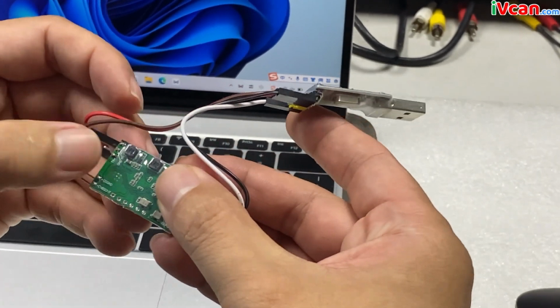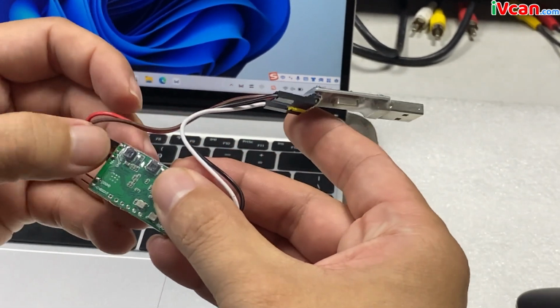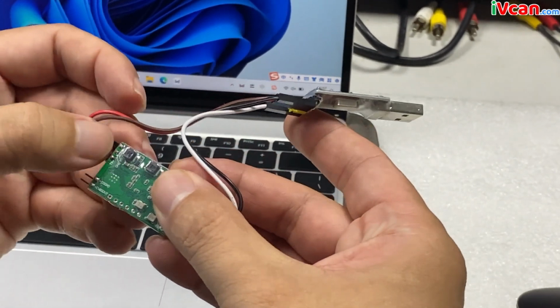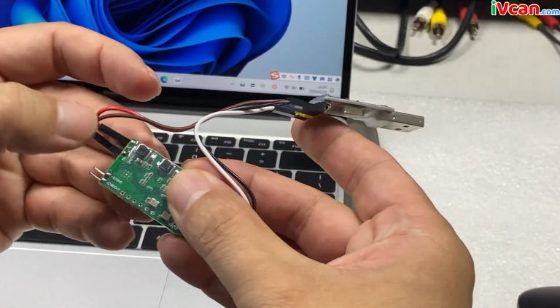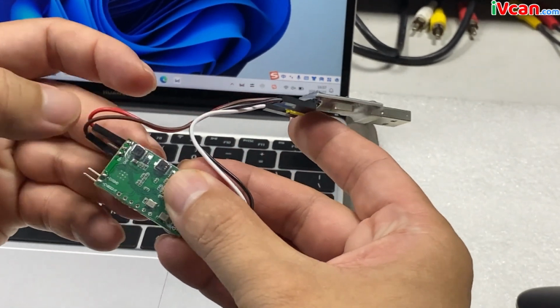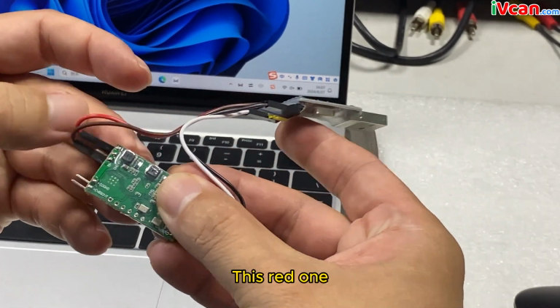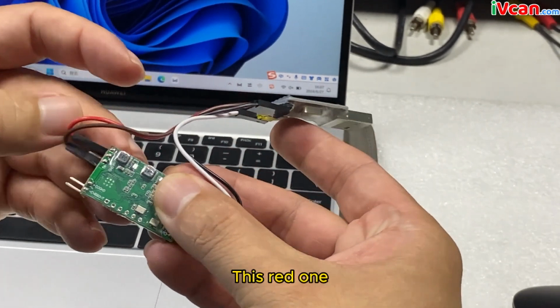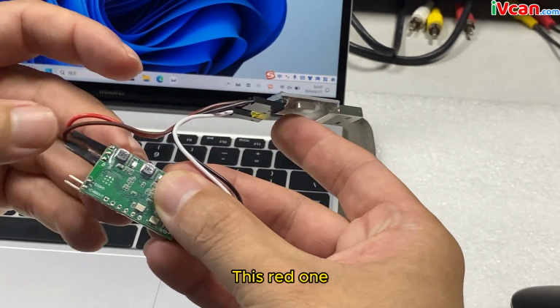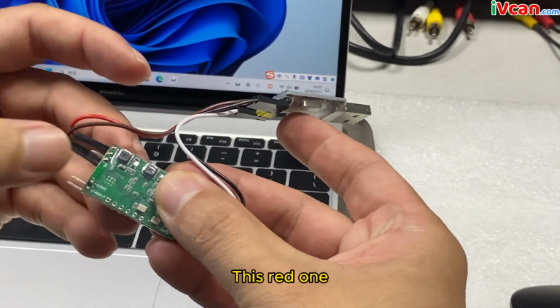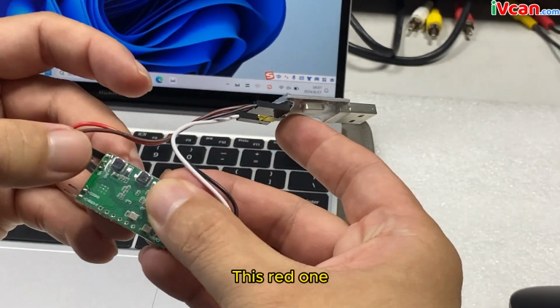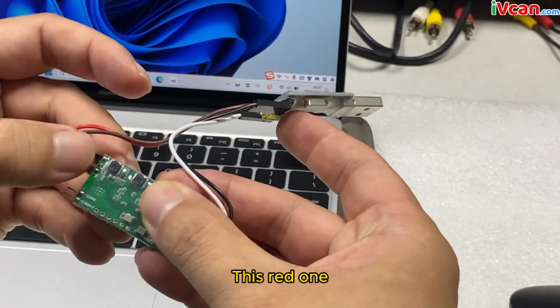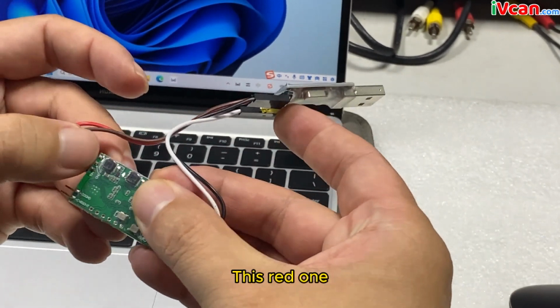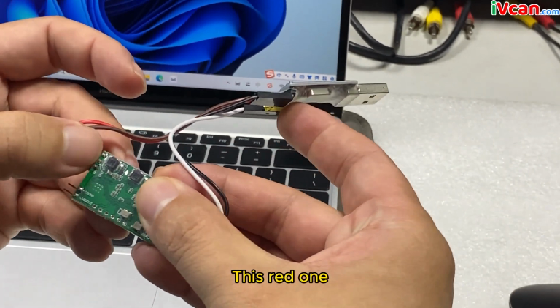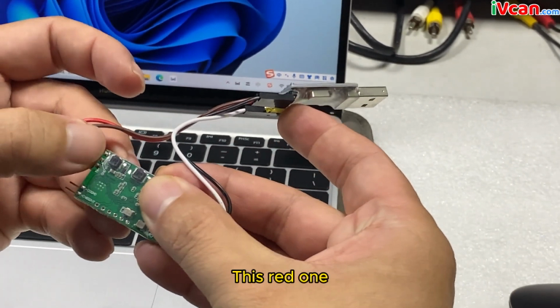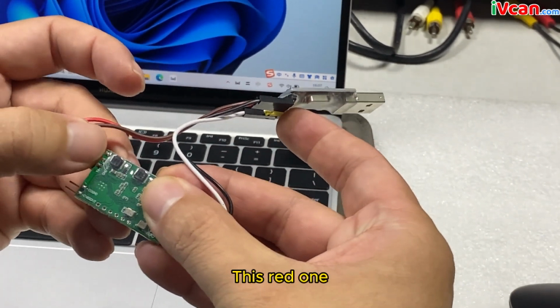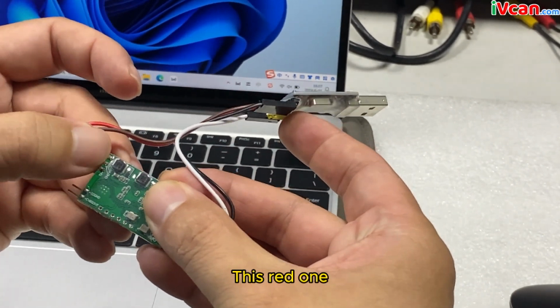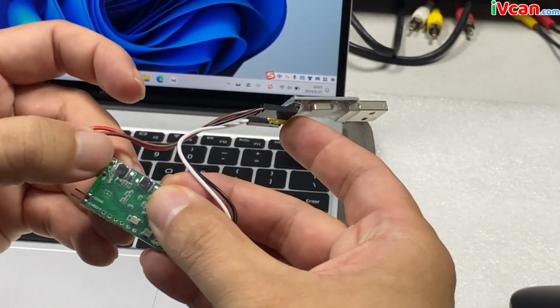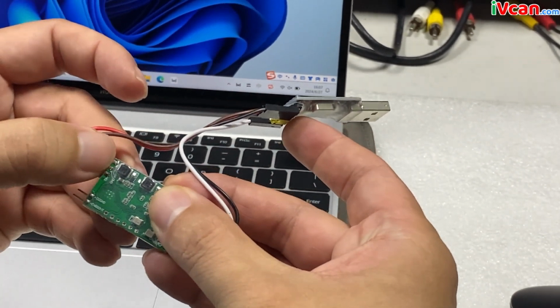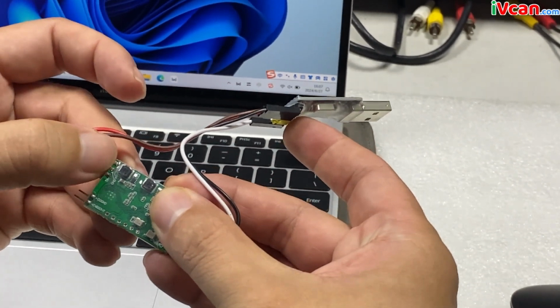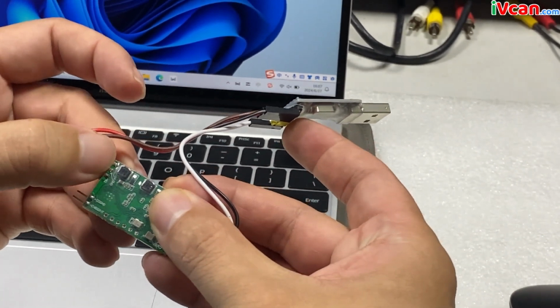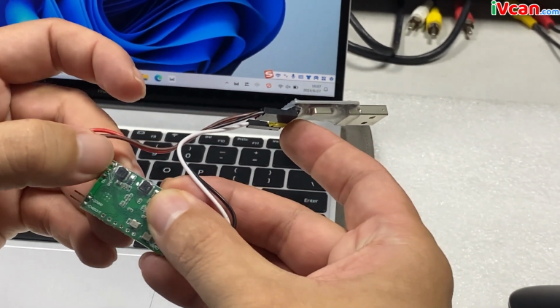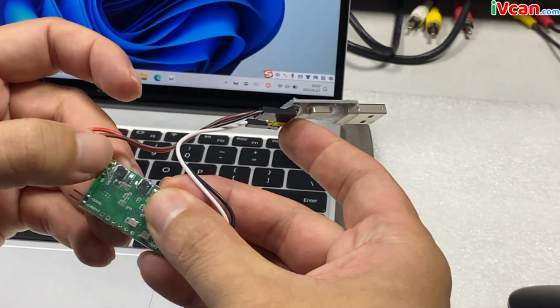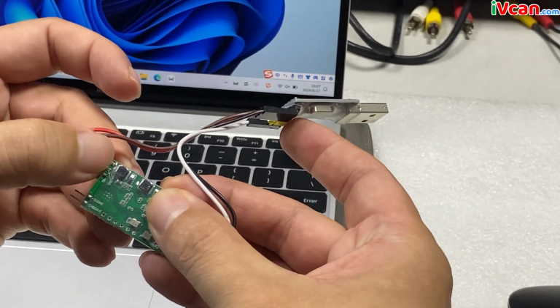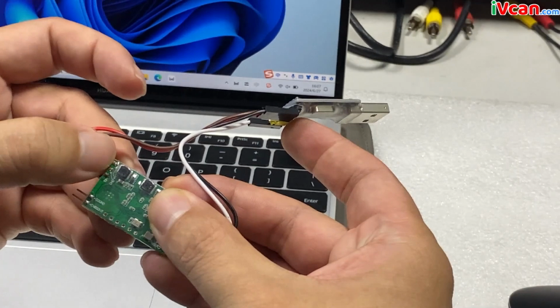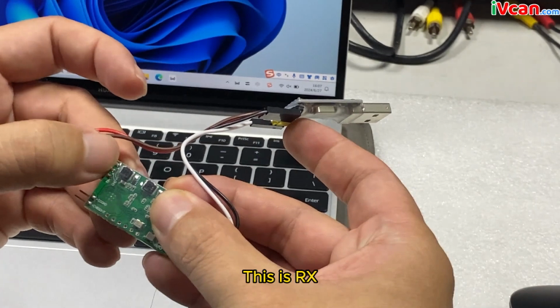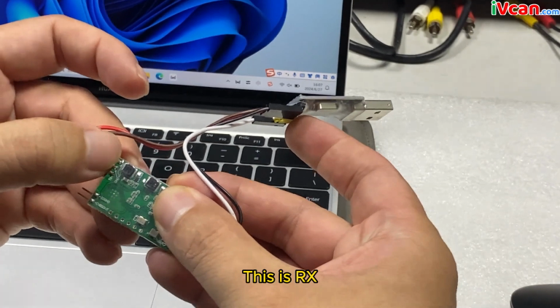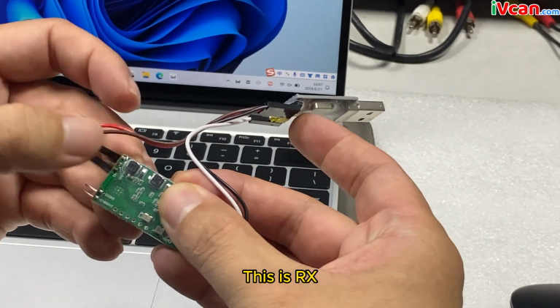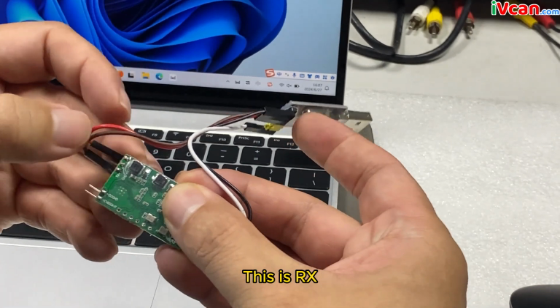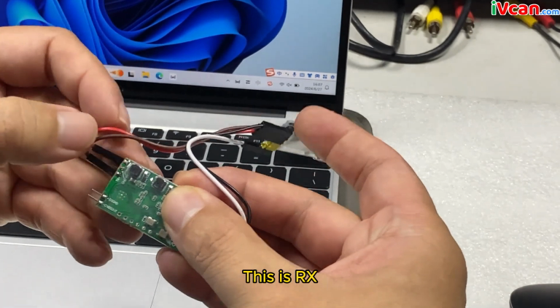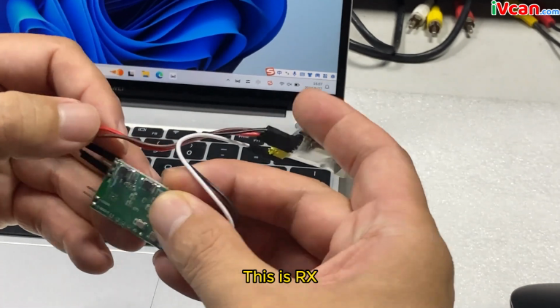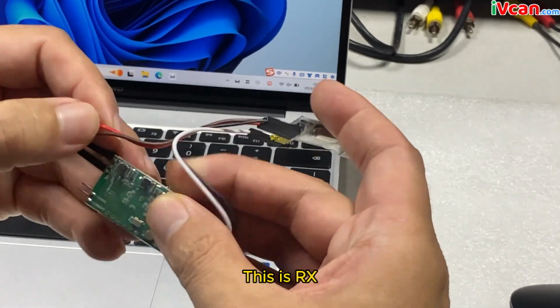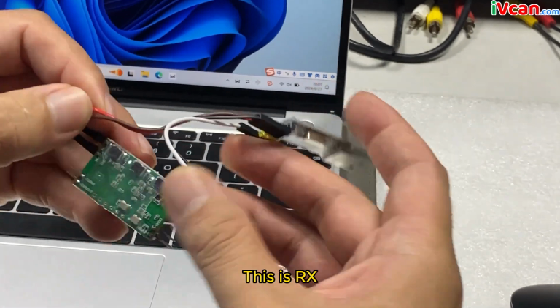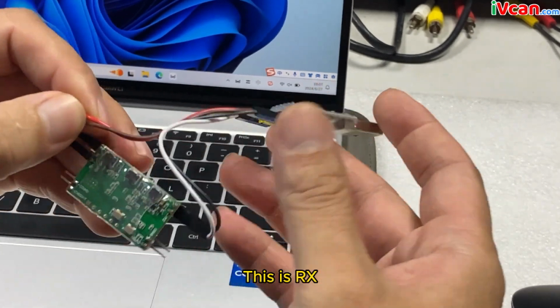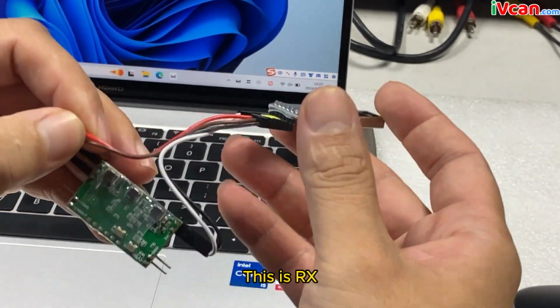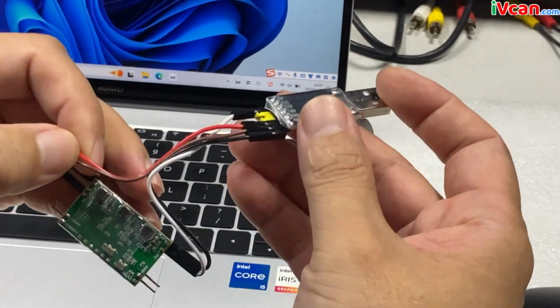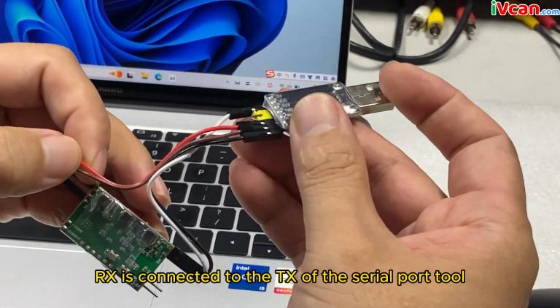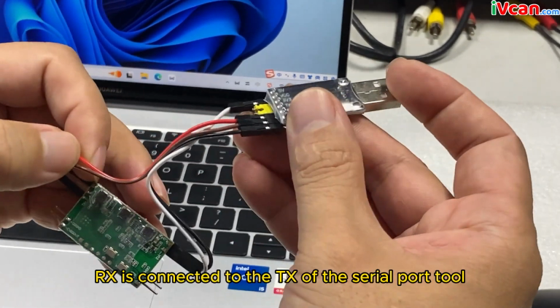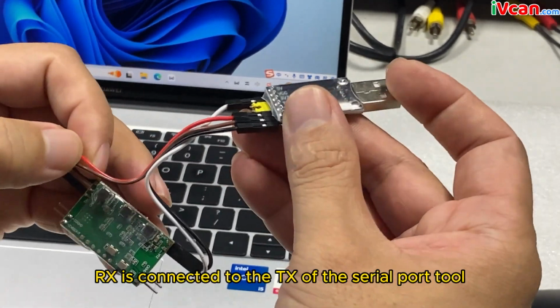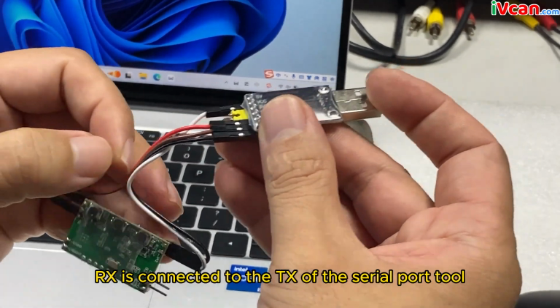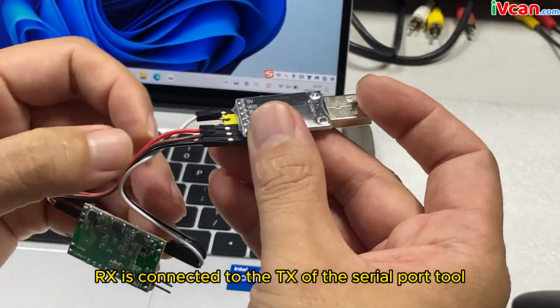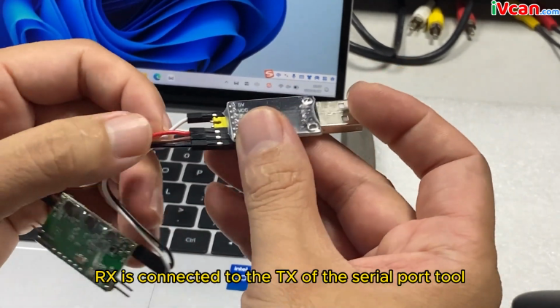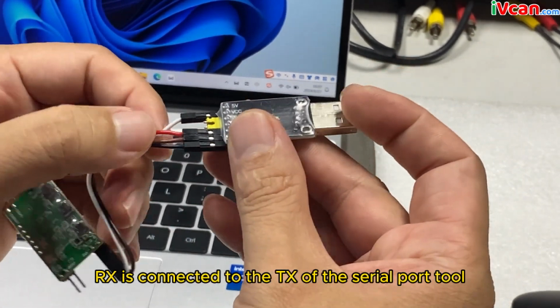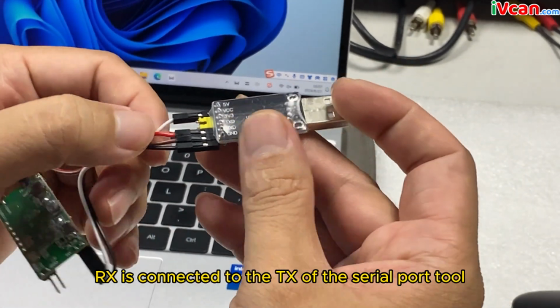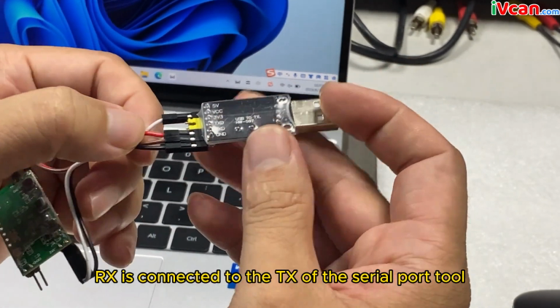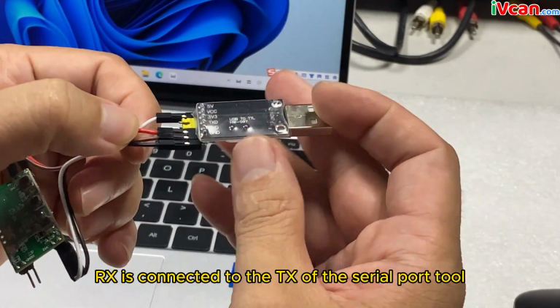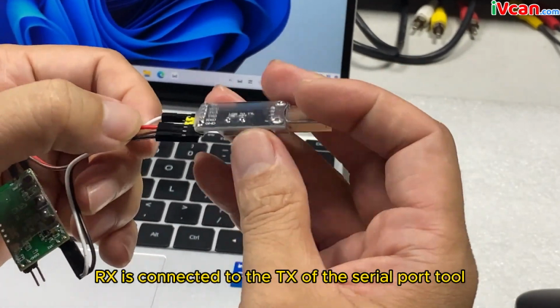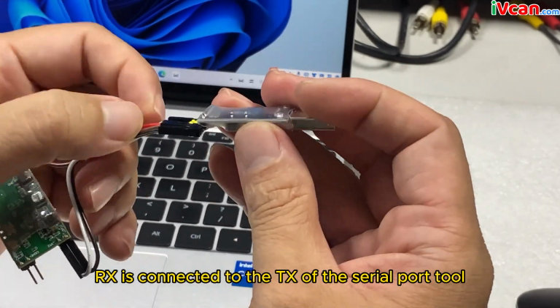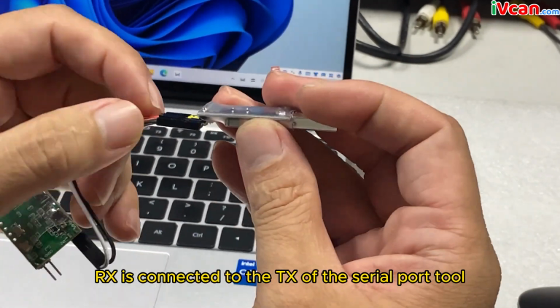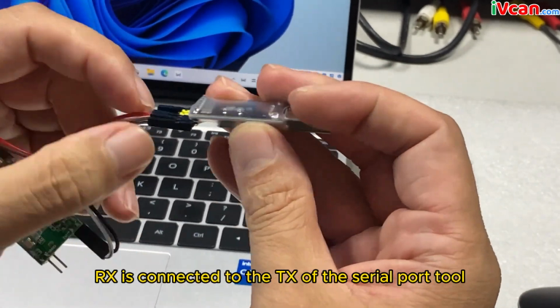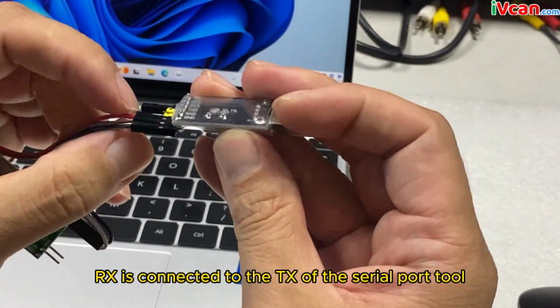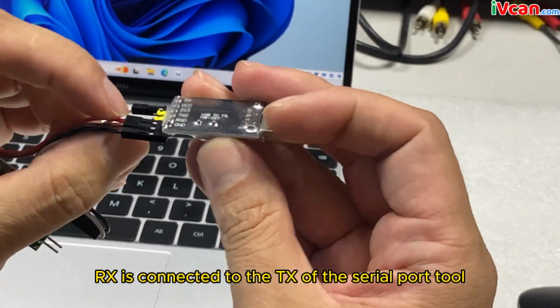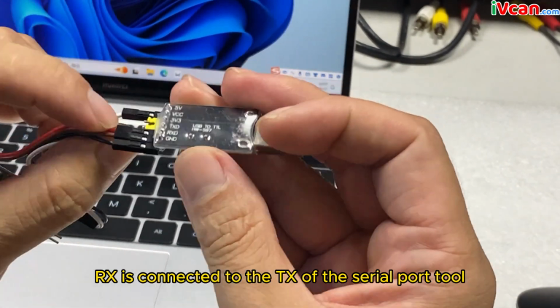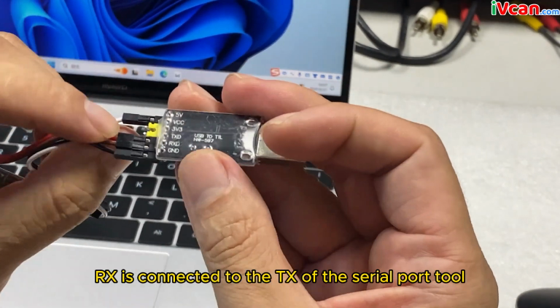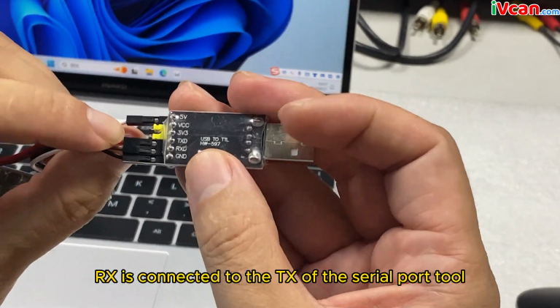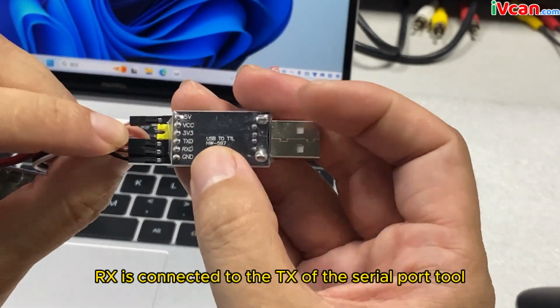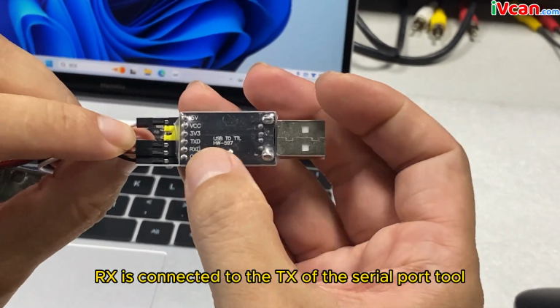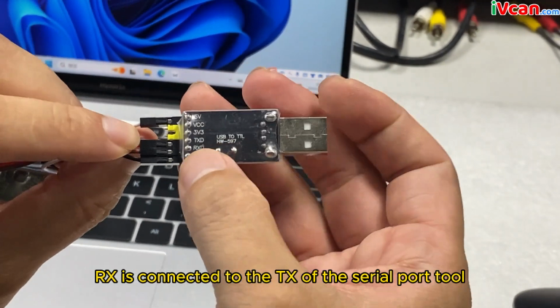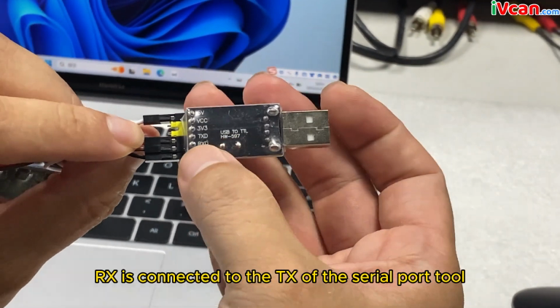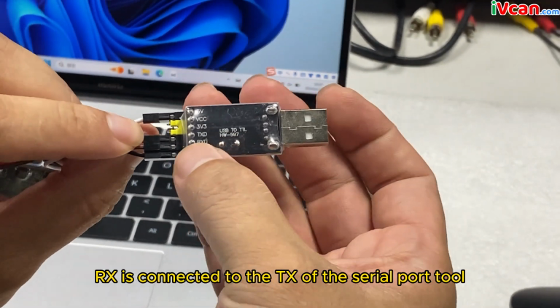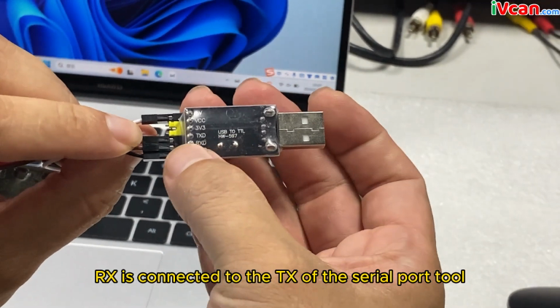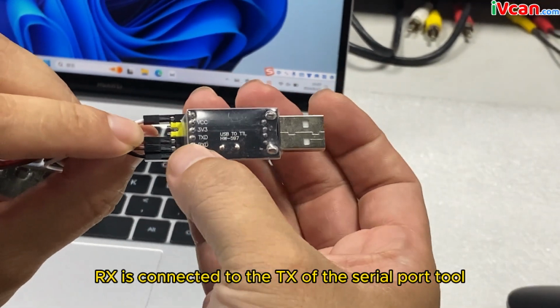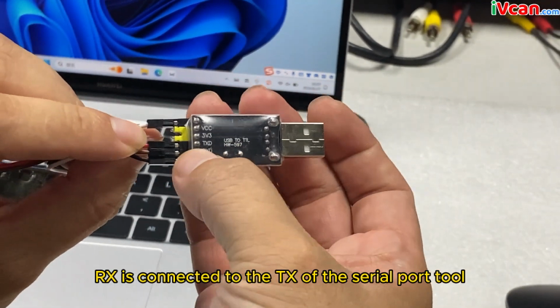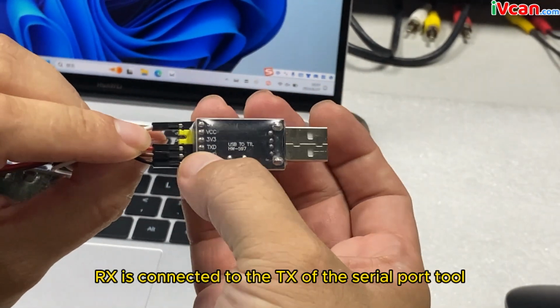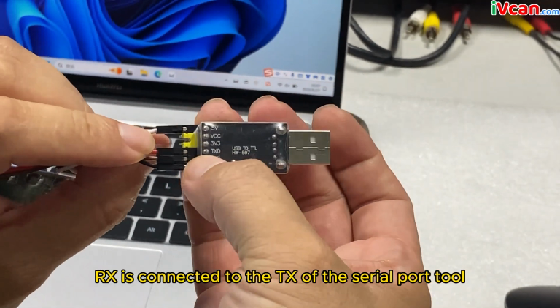This red one is RX. RX is connected to the TX of the serial port tool.